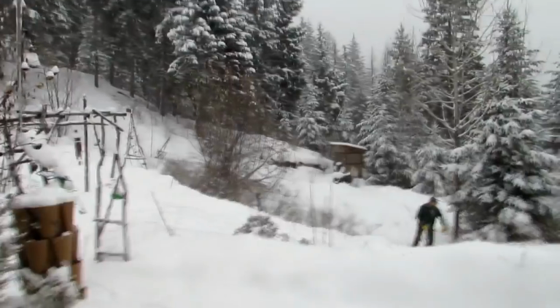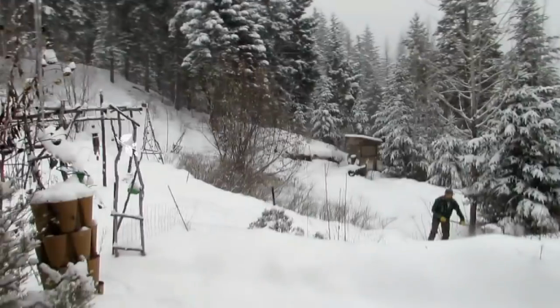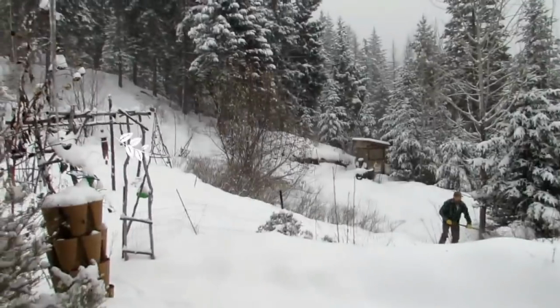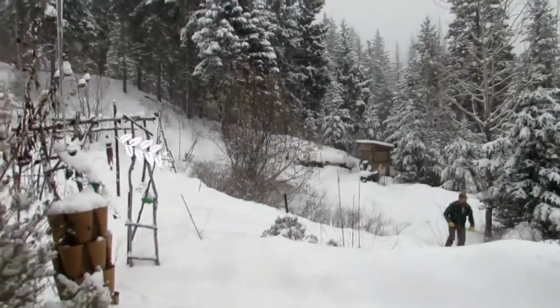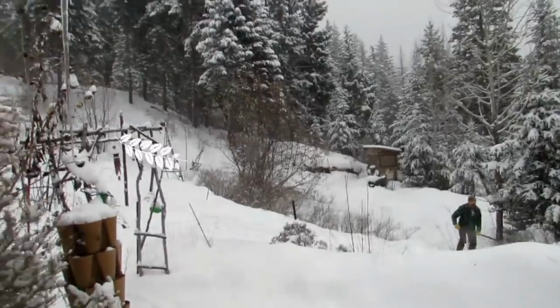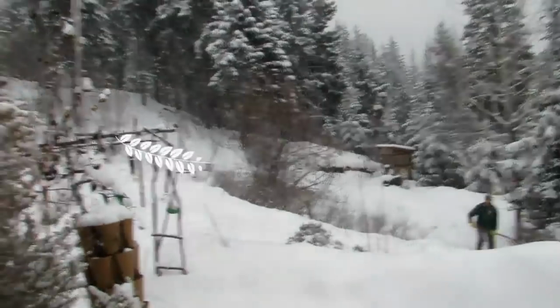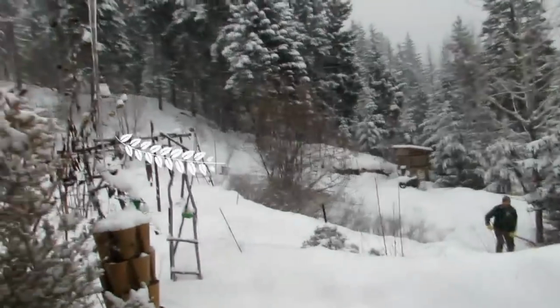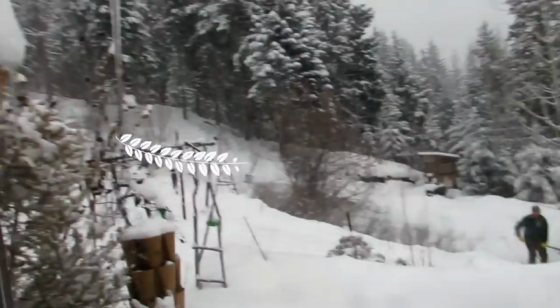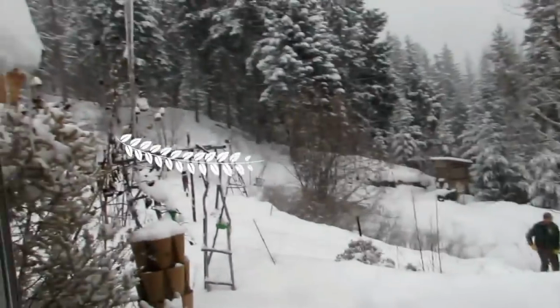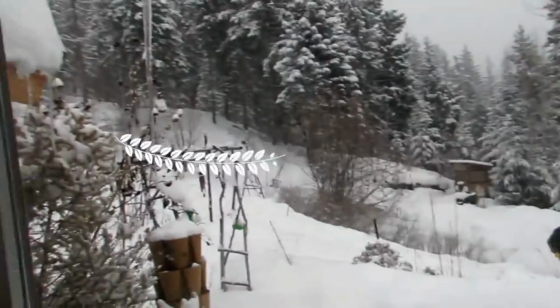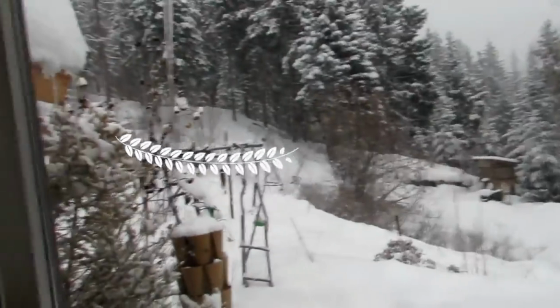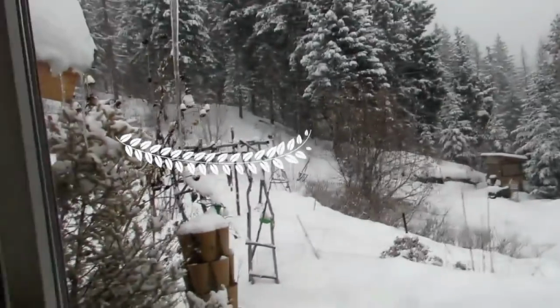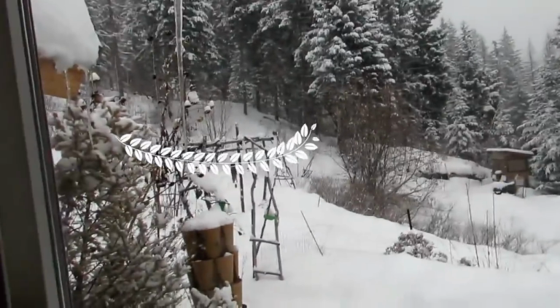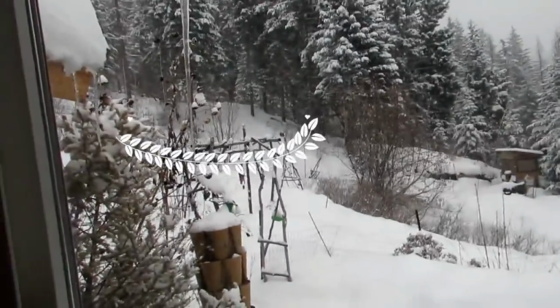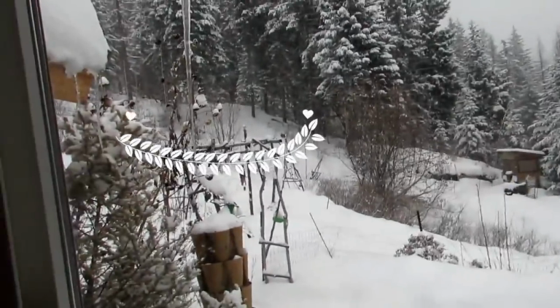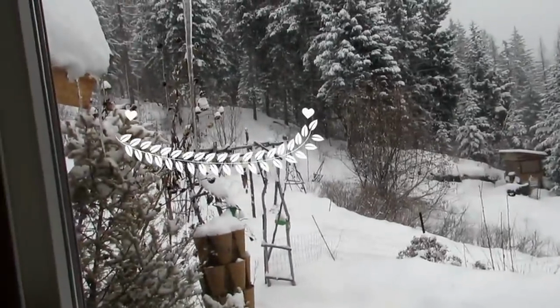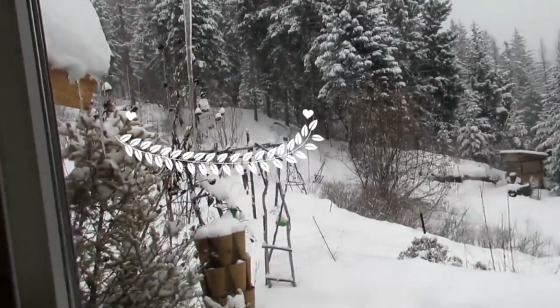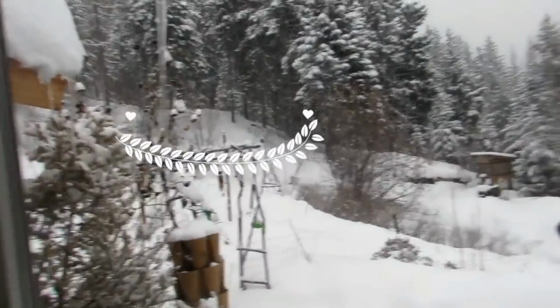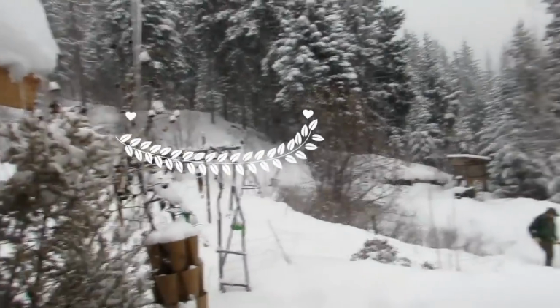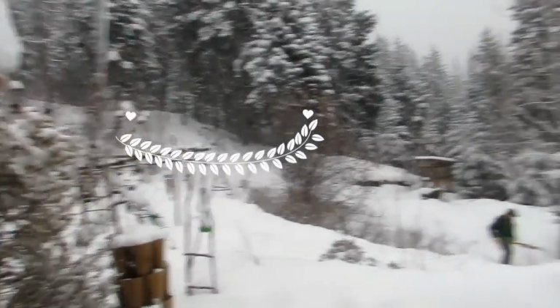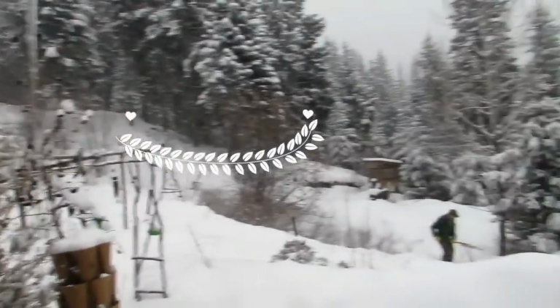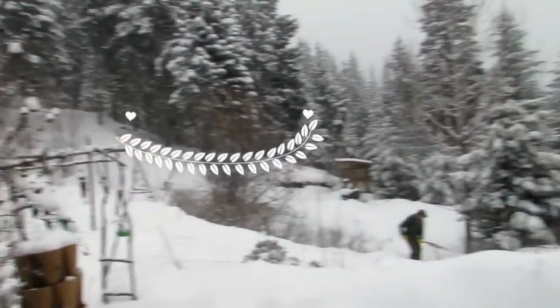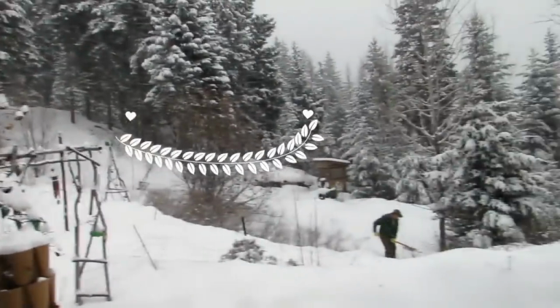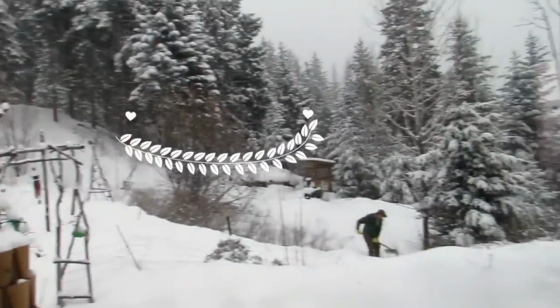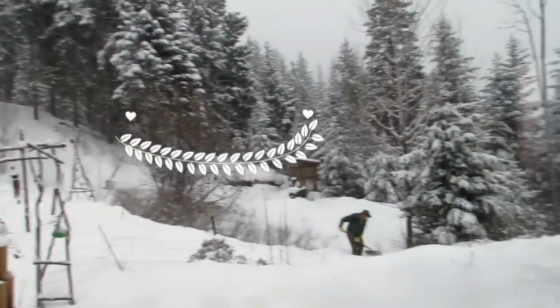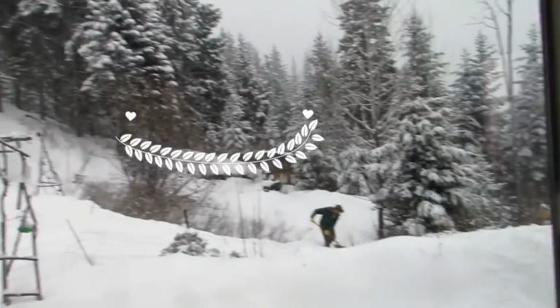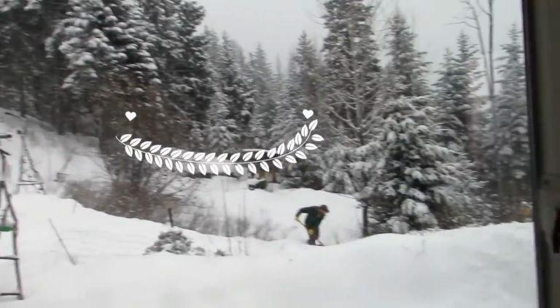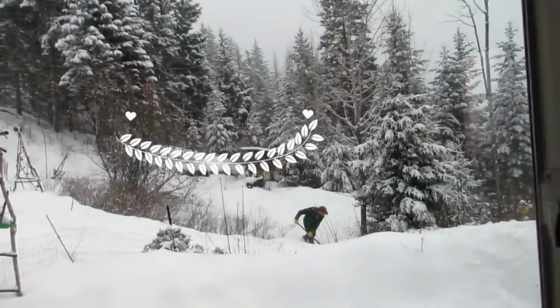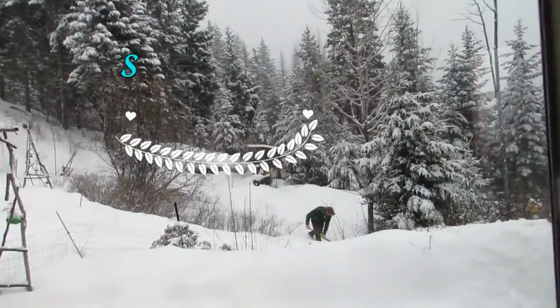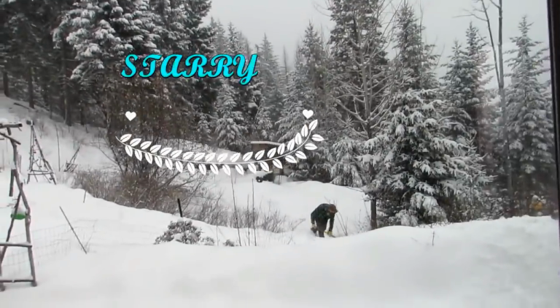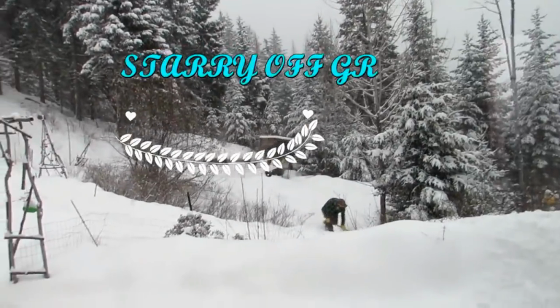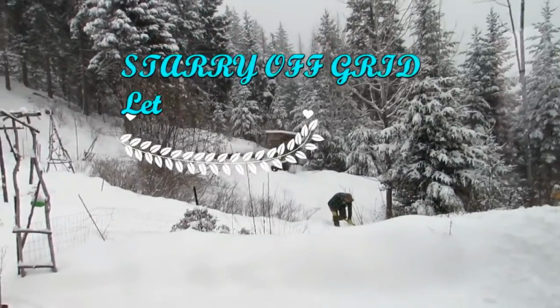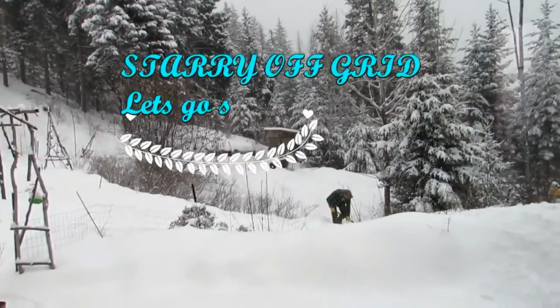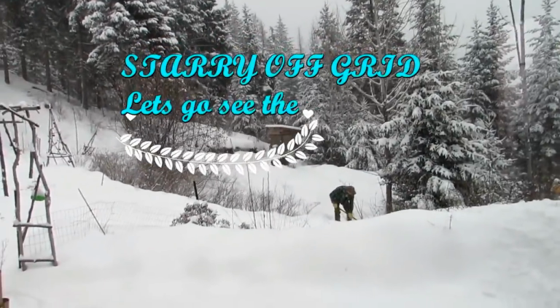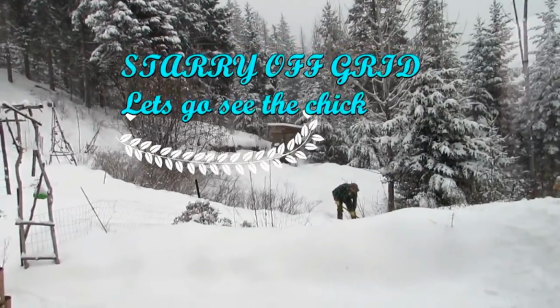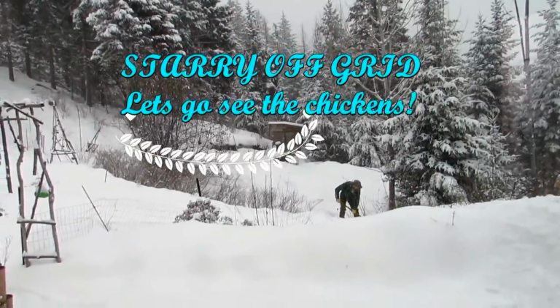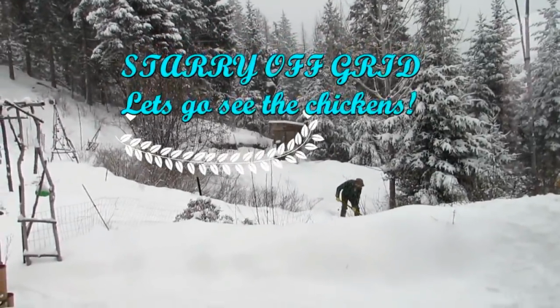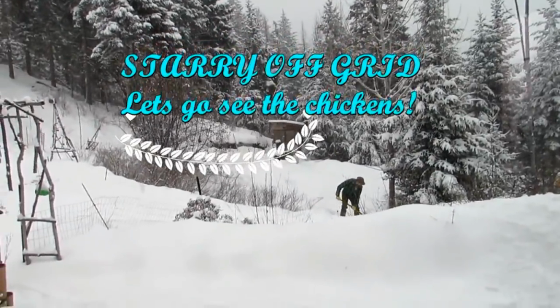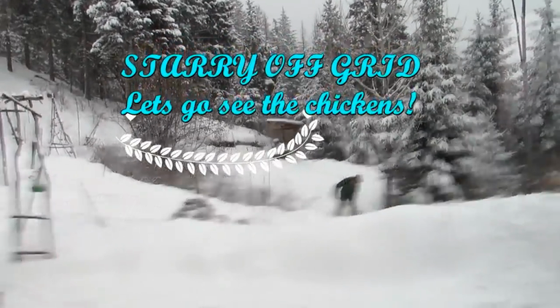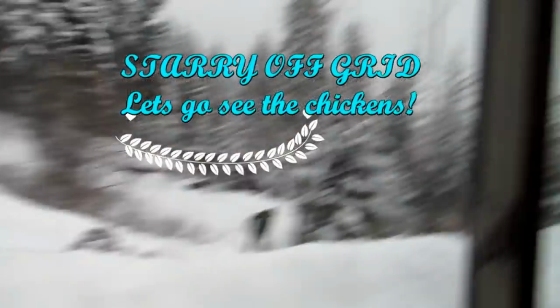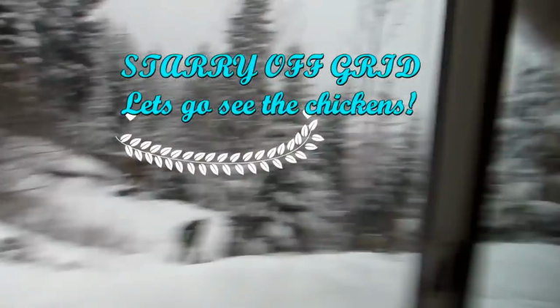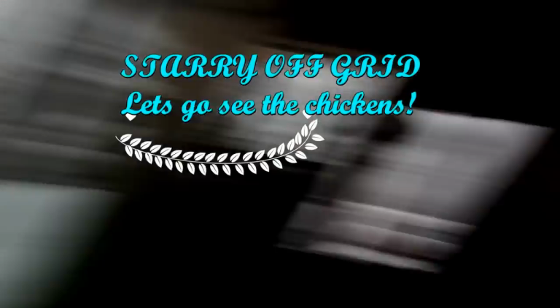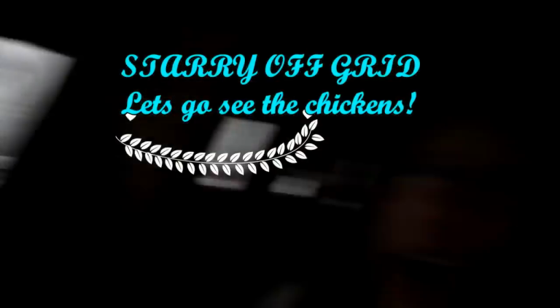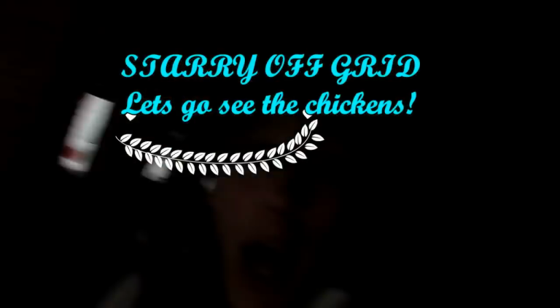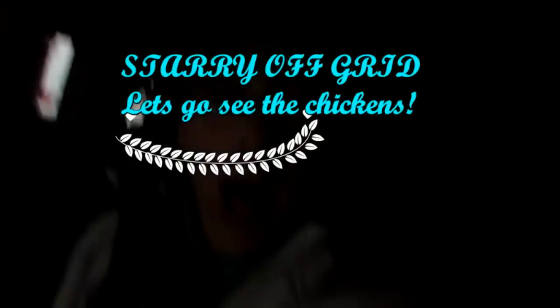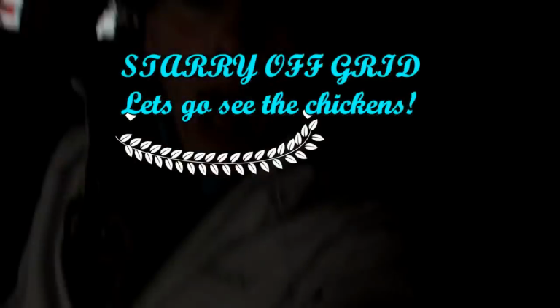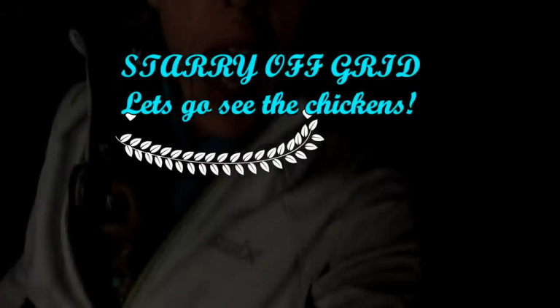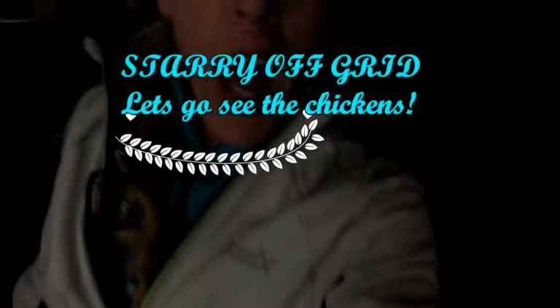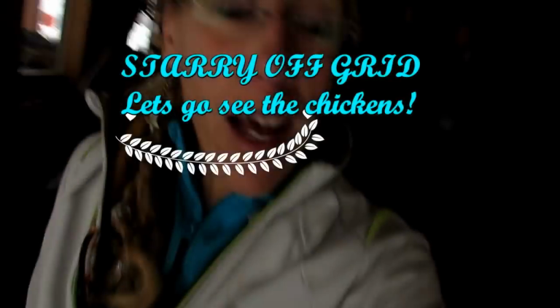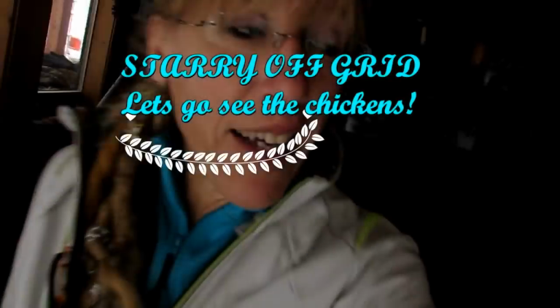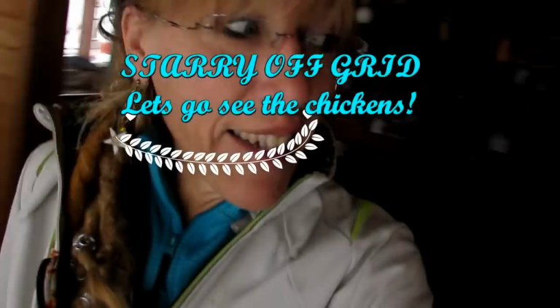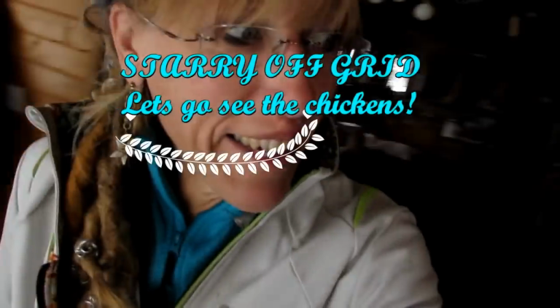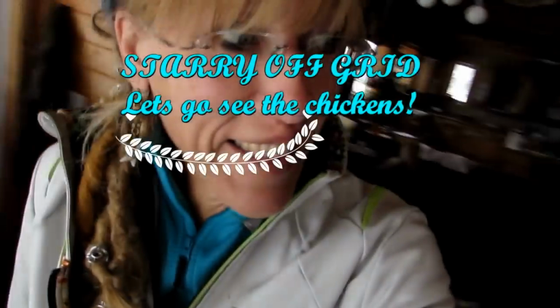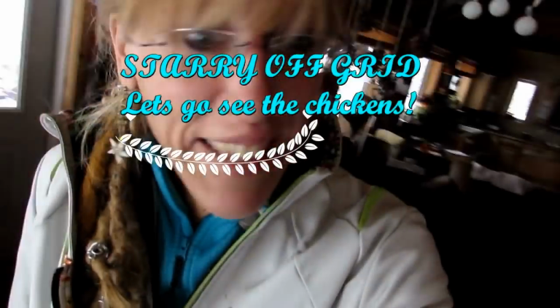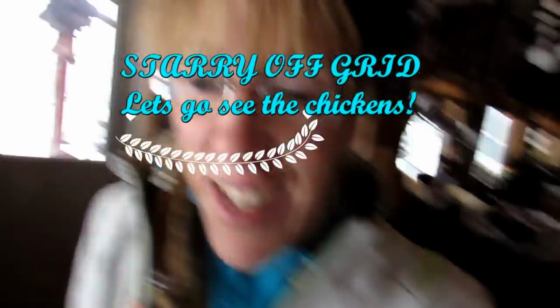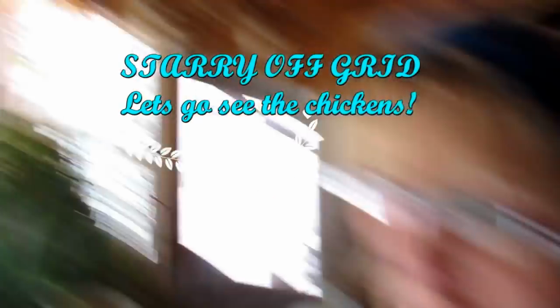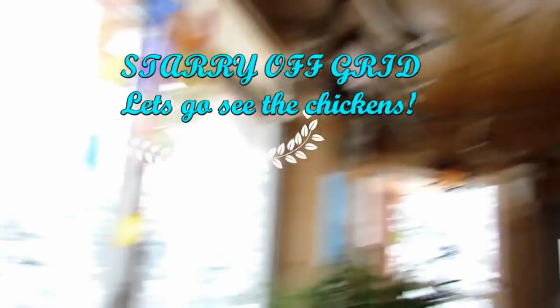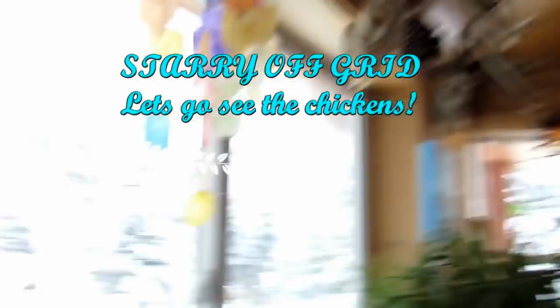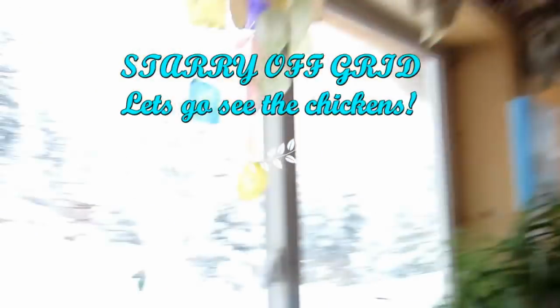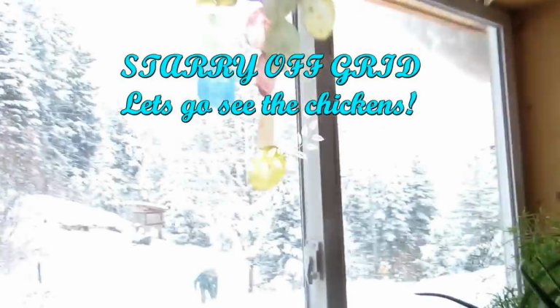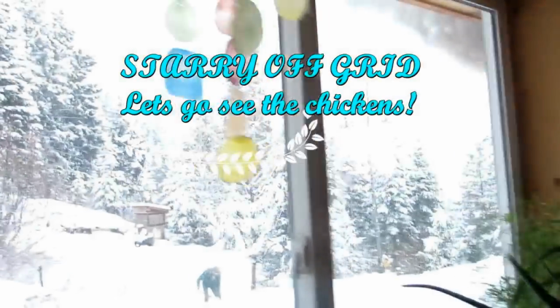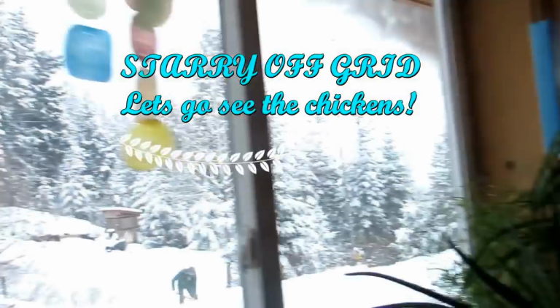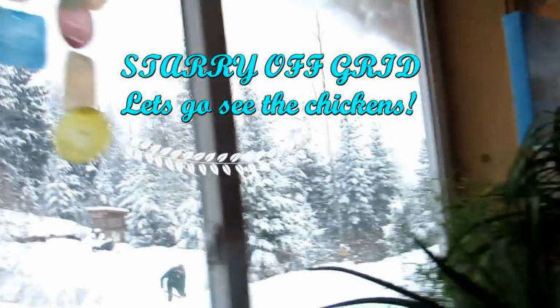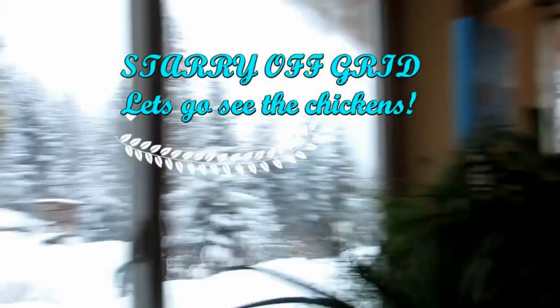Oh friends, welcome to Starry Hilder's off-grid homestead. Look — we got snow! This is incredible.